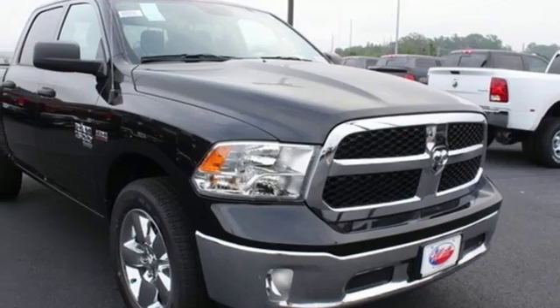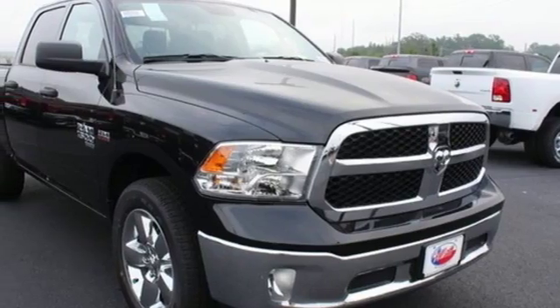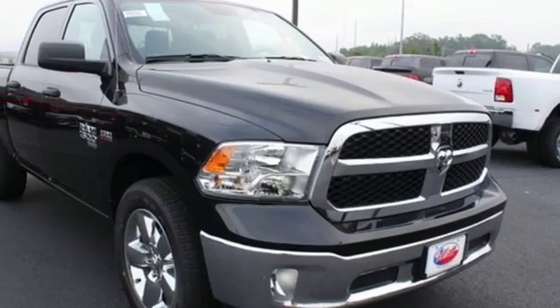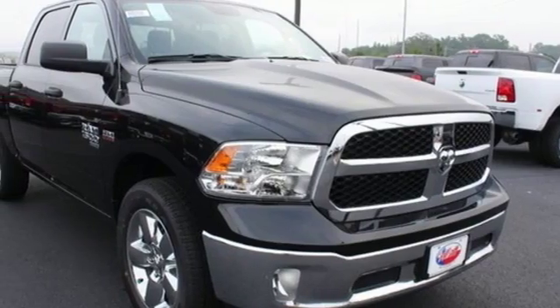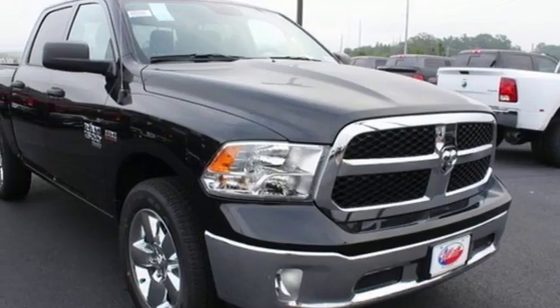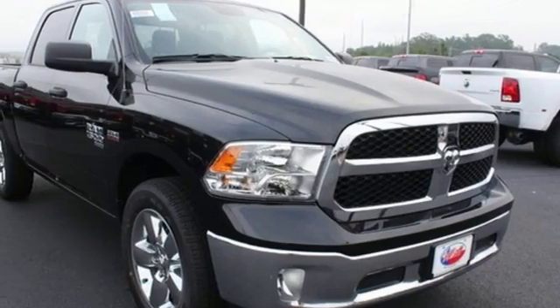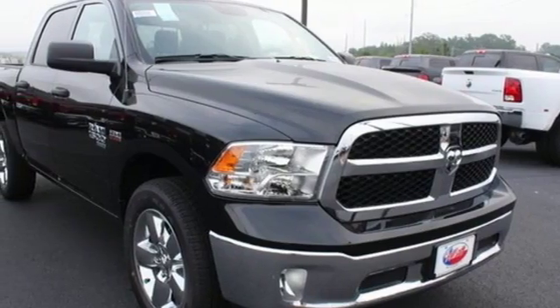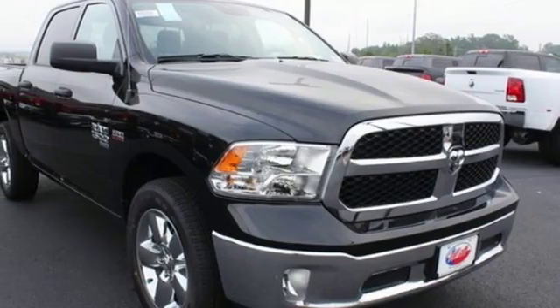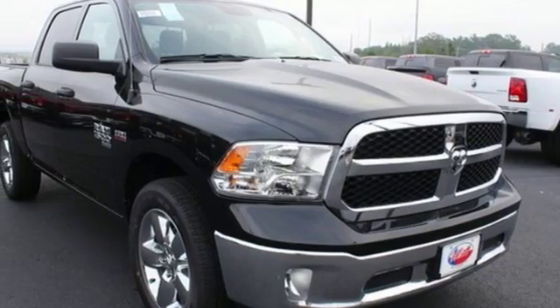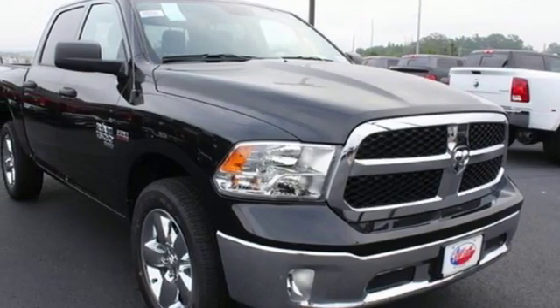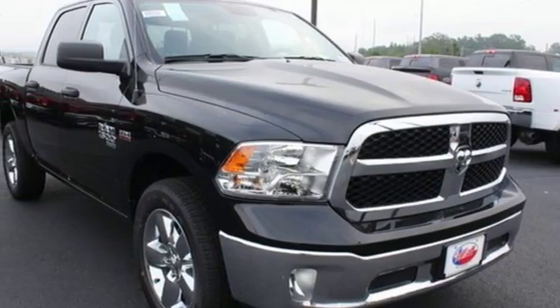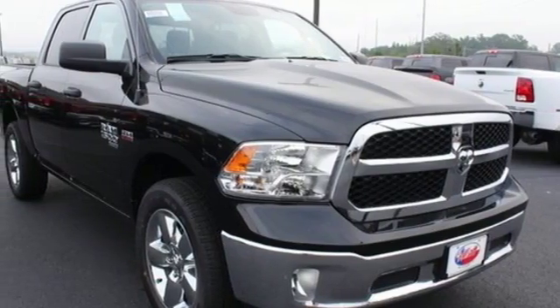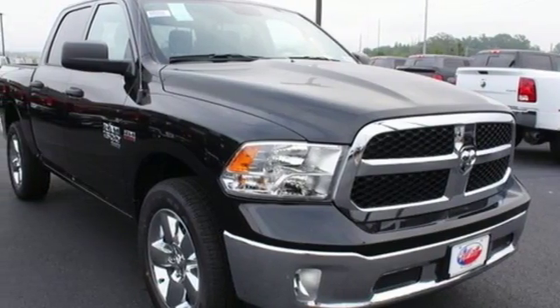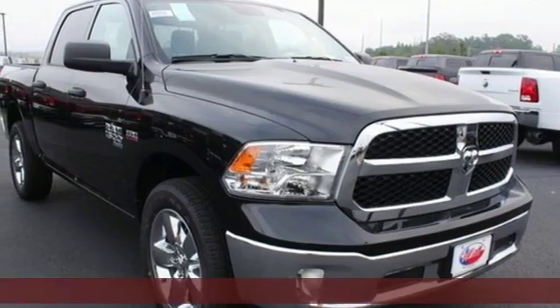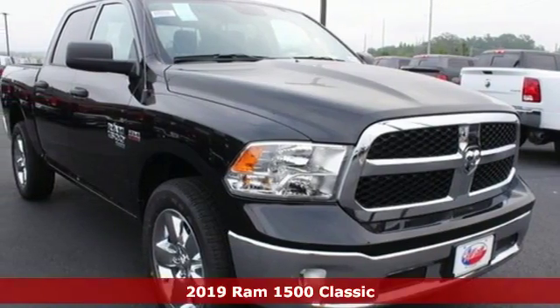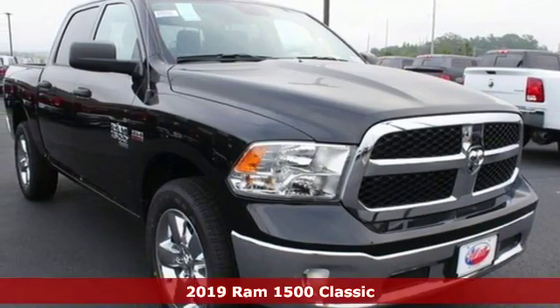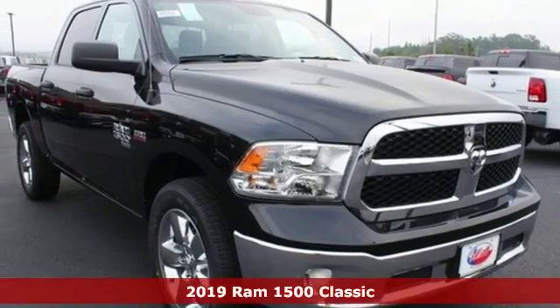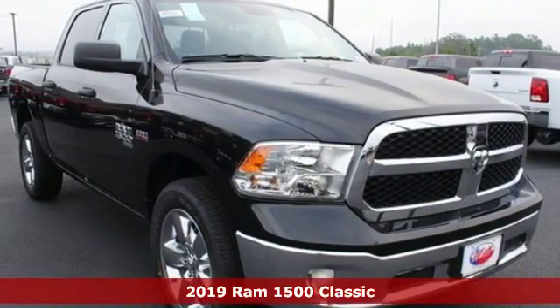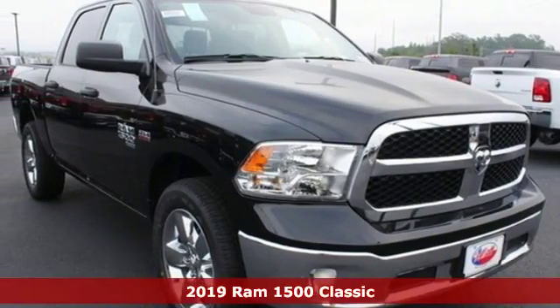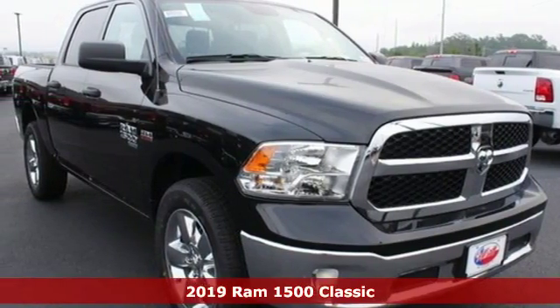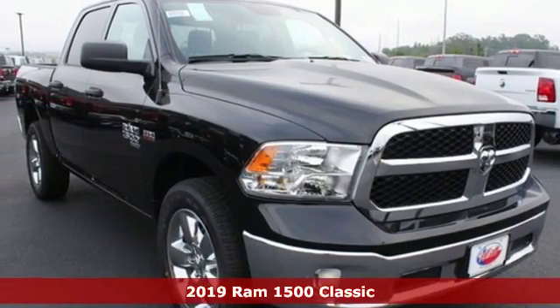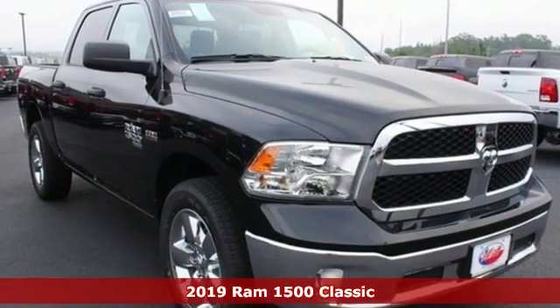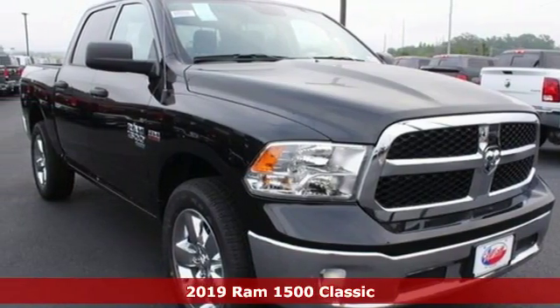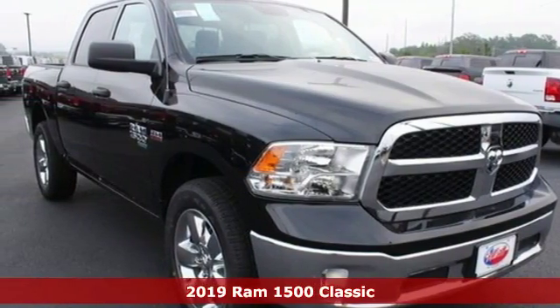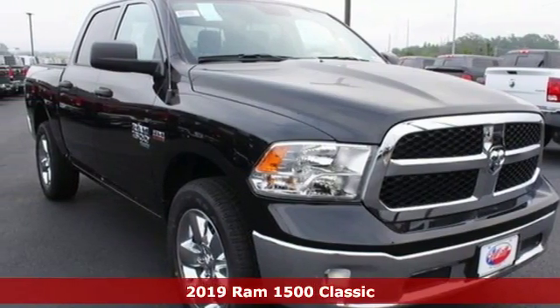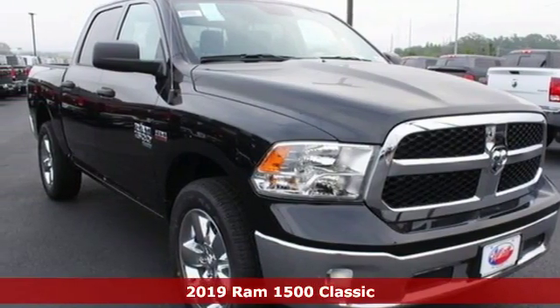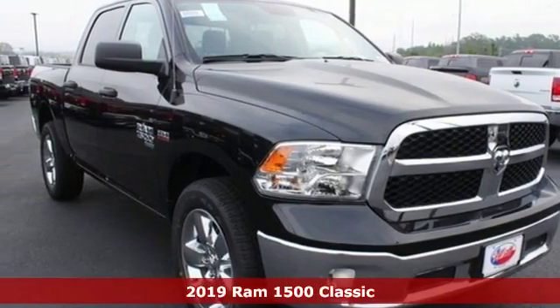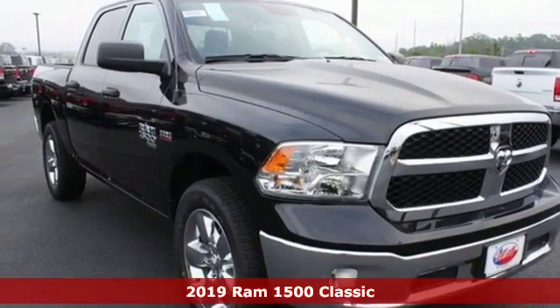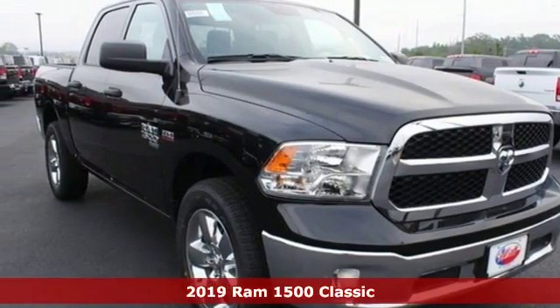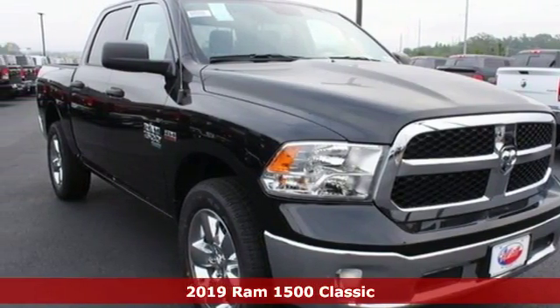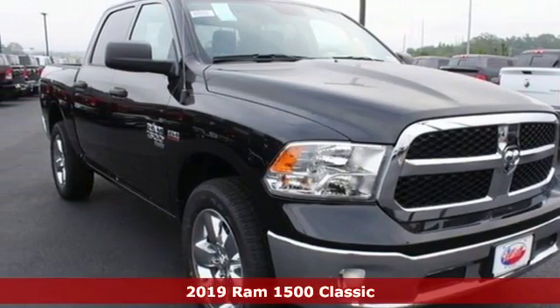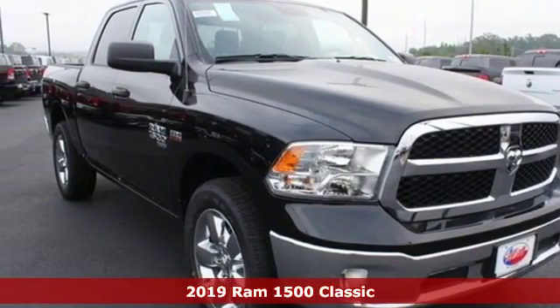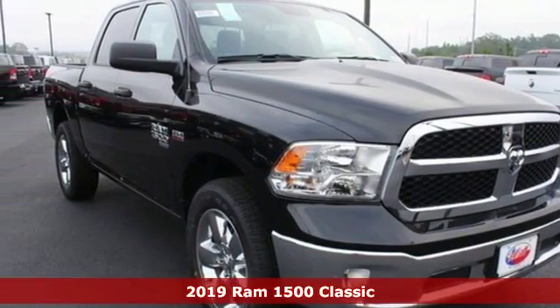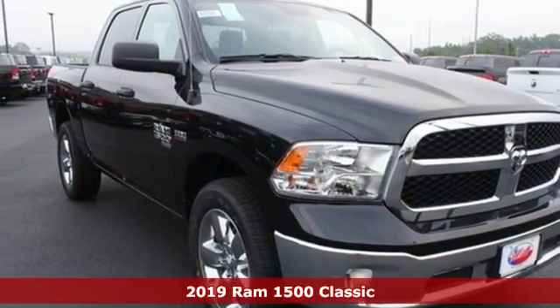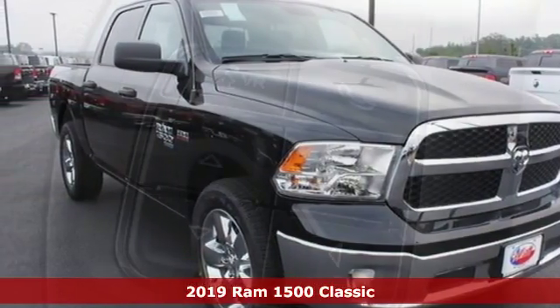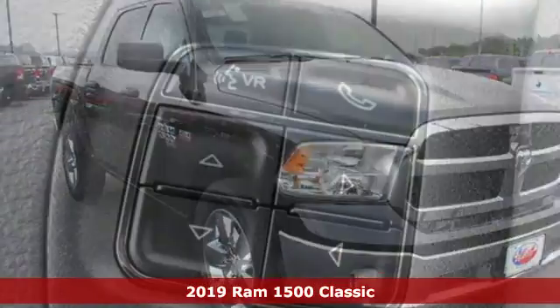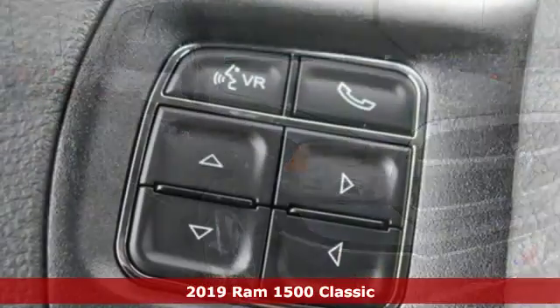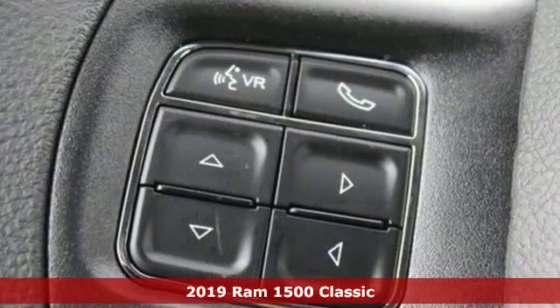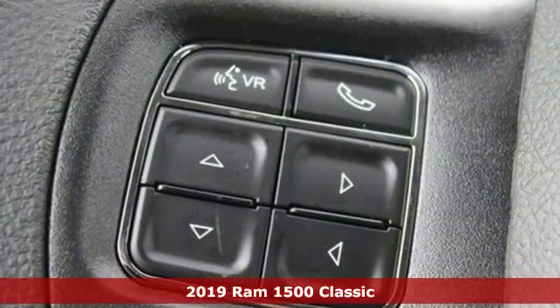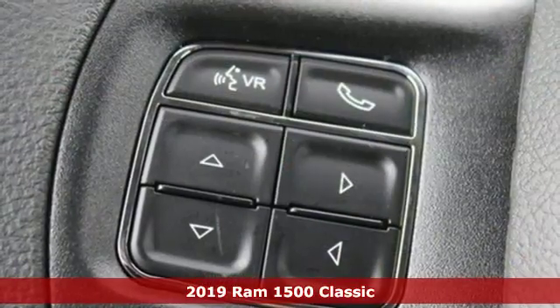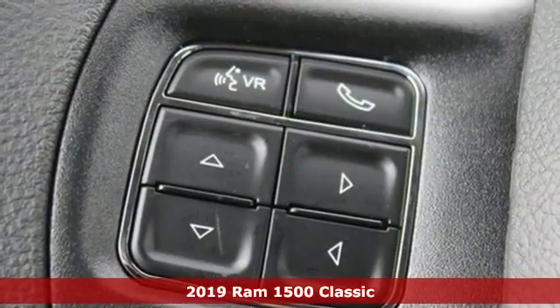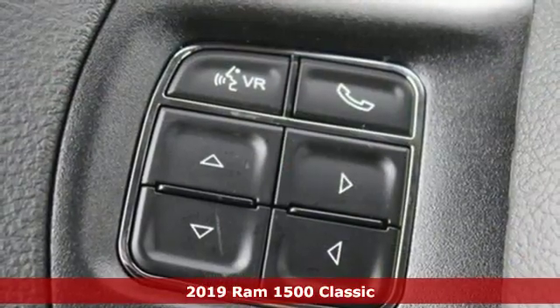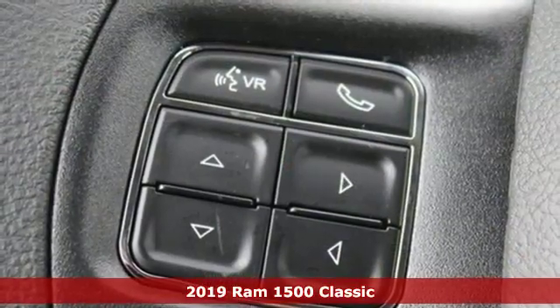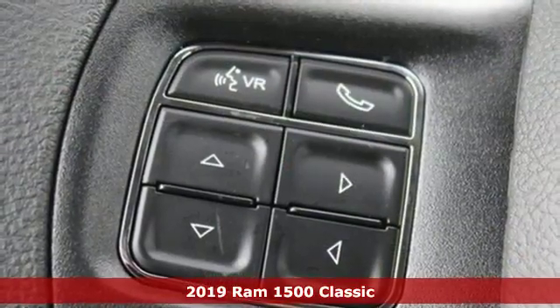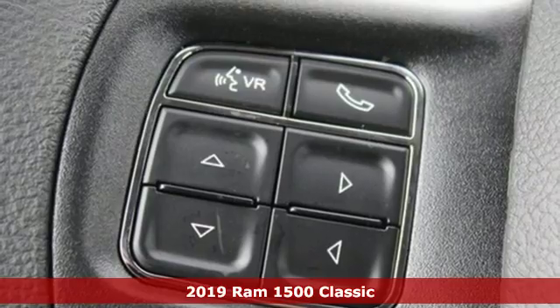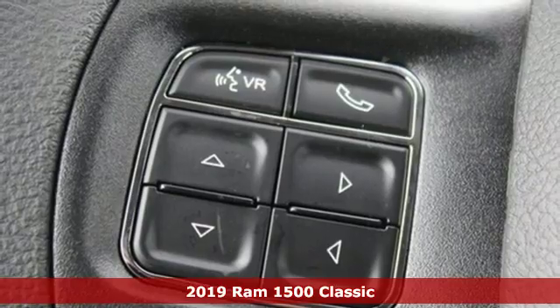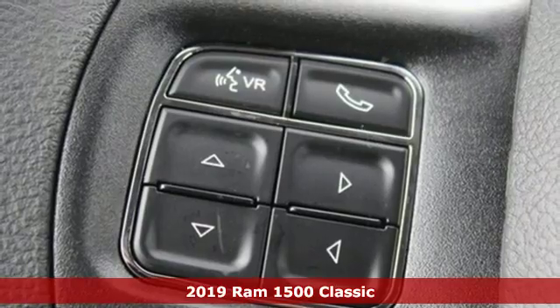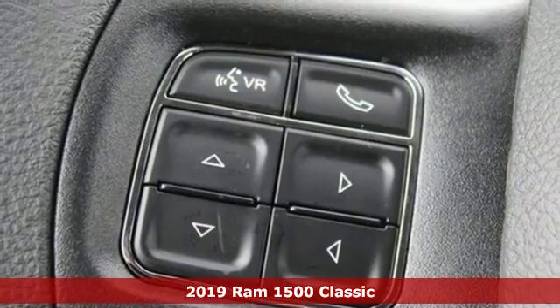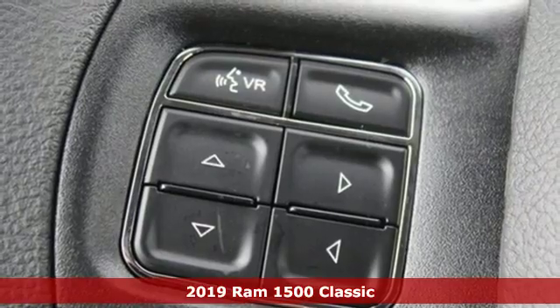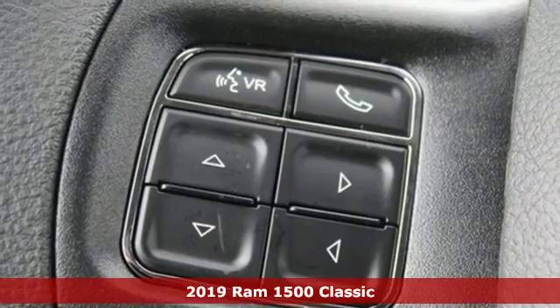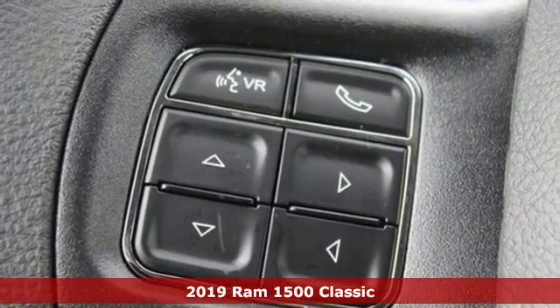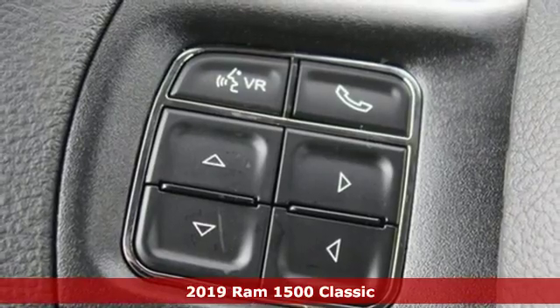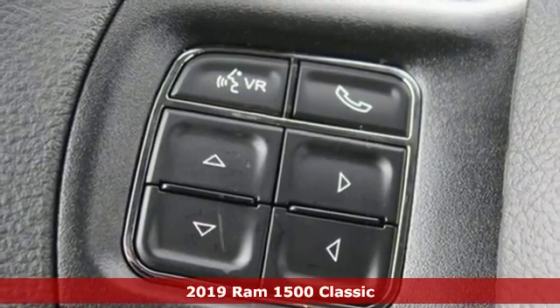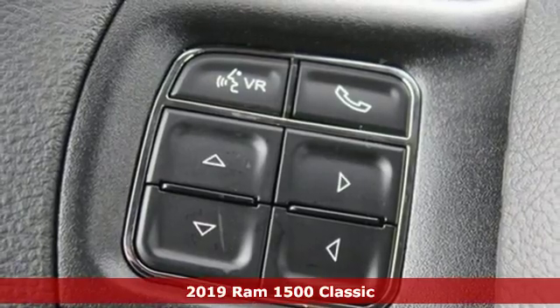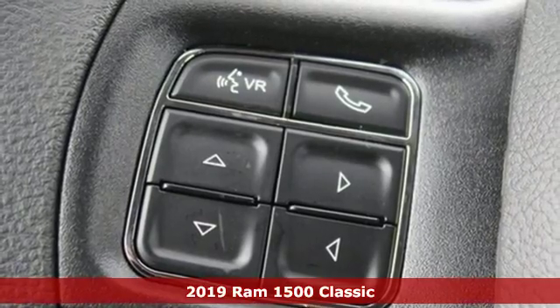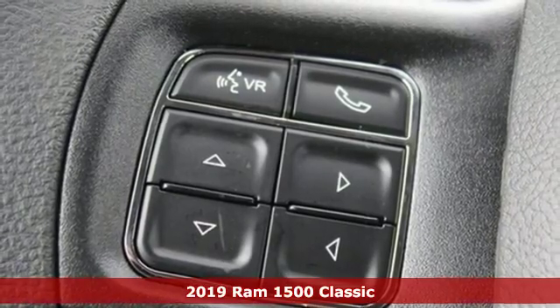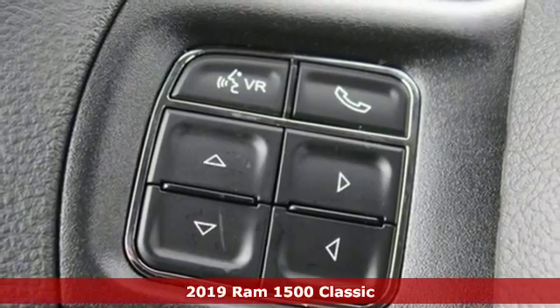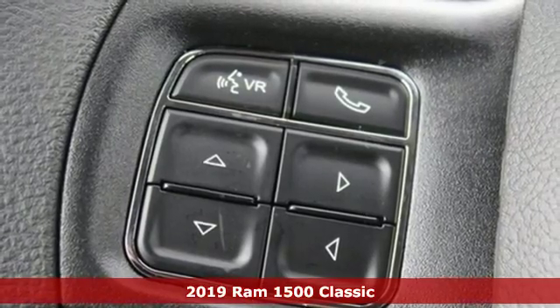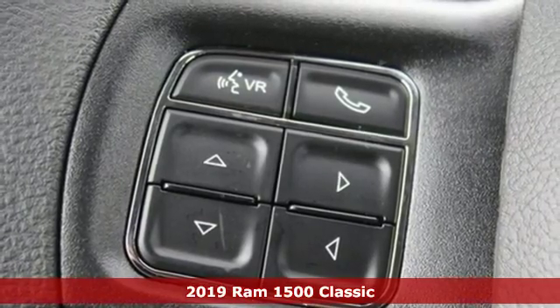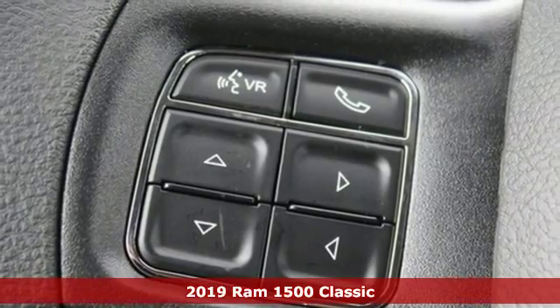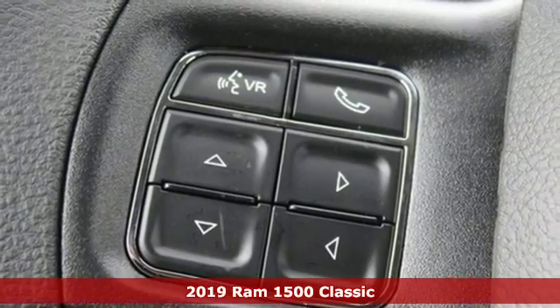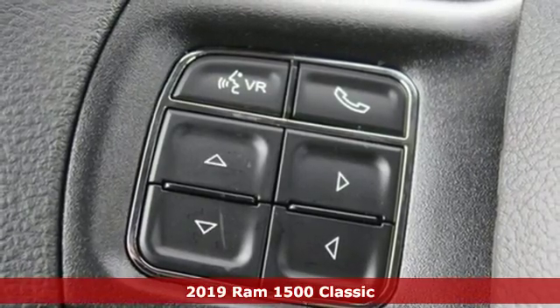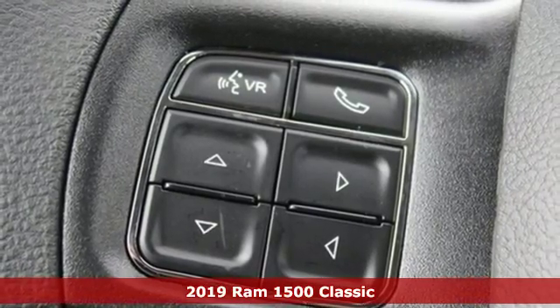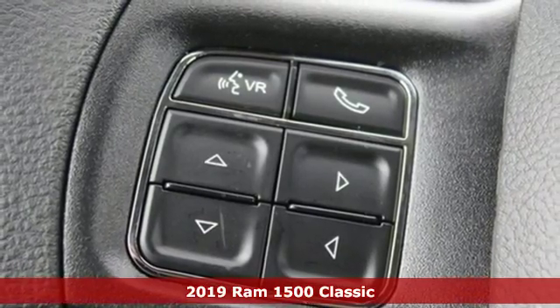Here's a new 2019 1500 Classic. Engineered to get things done. Engineered to be a Ram.